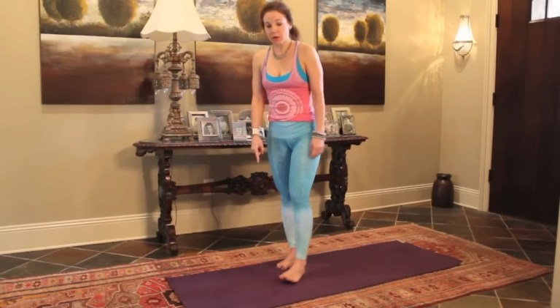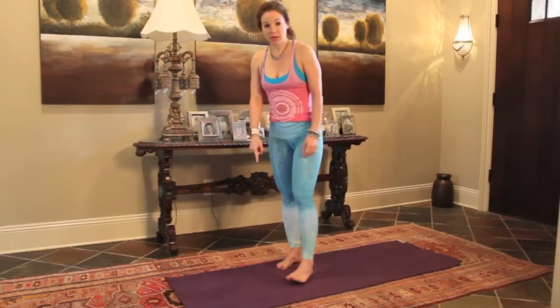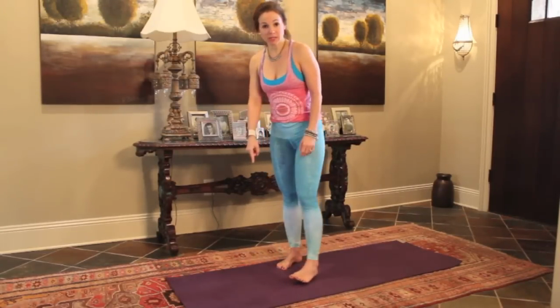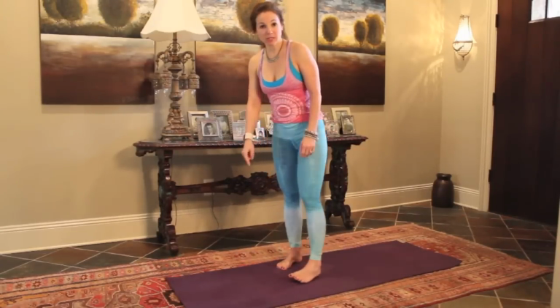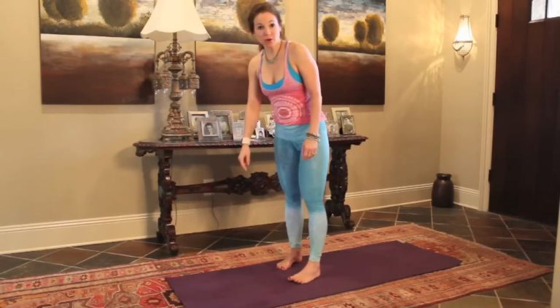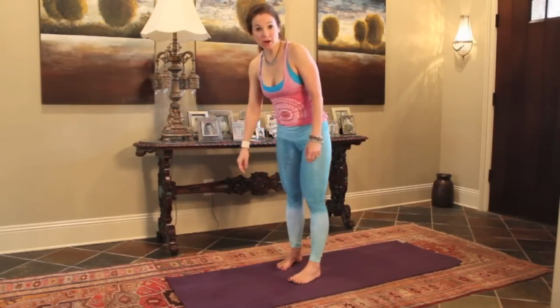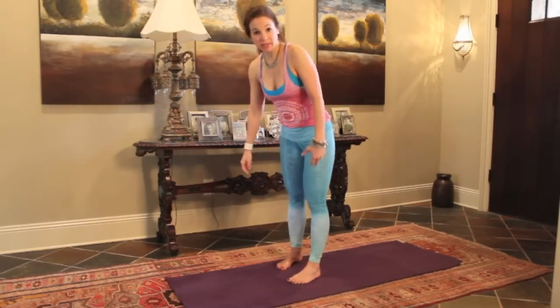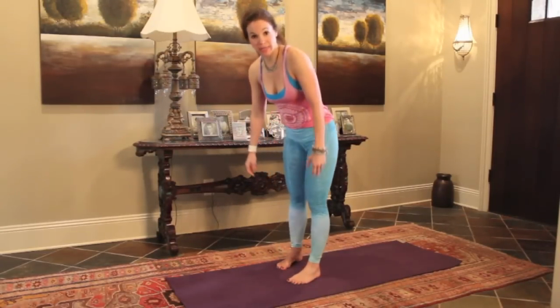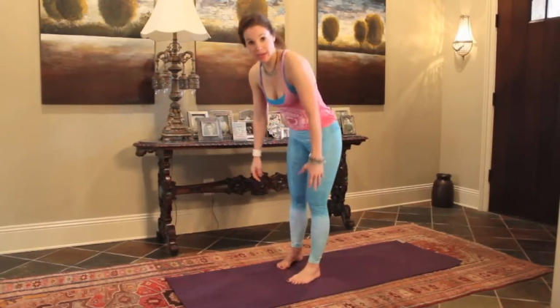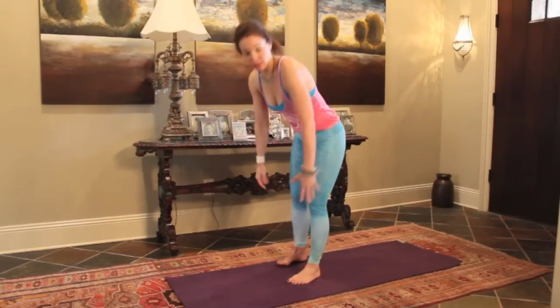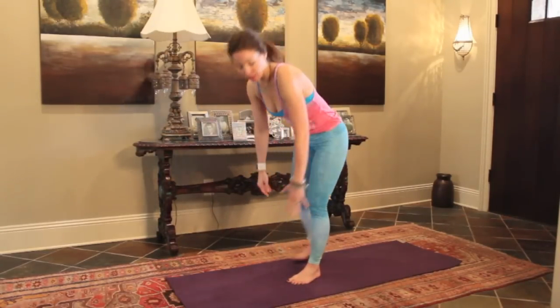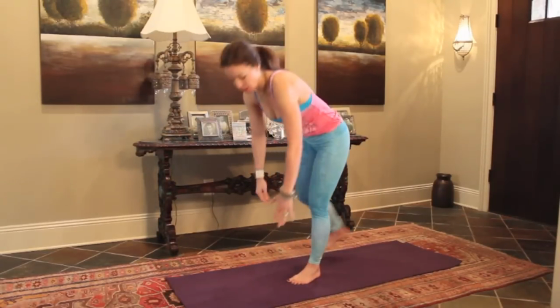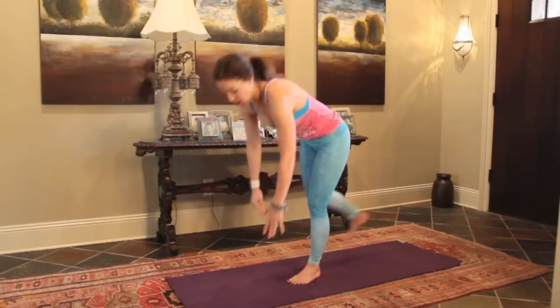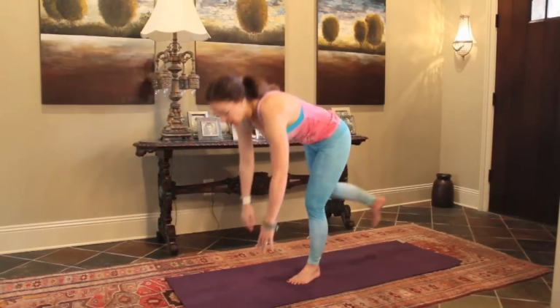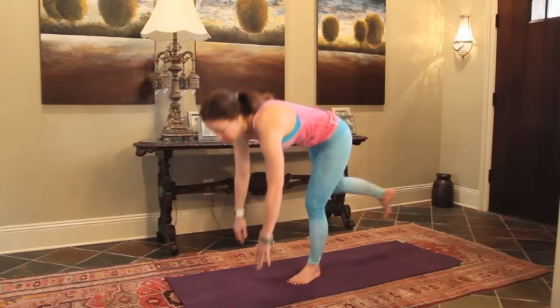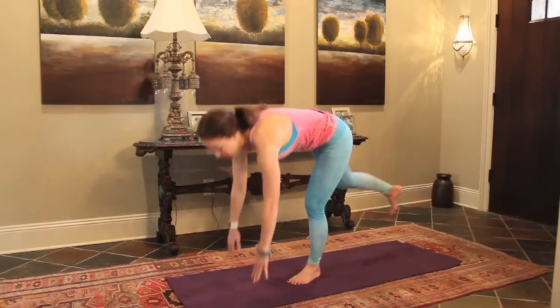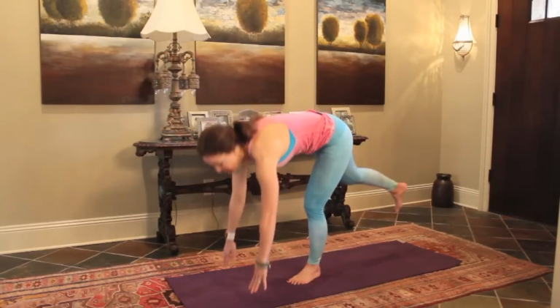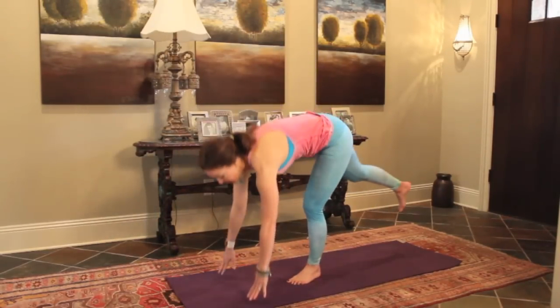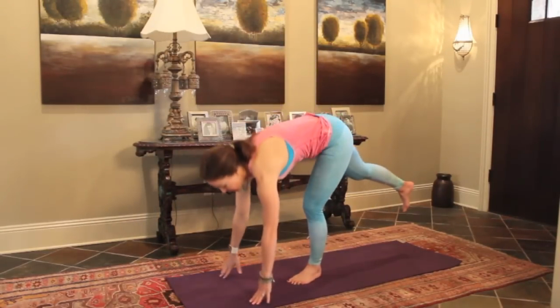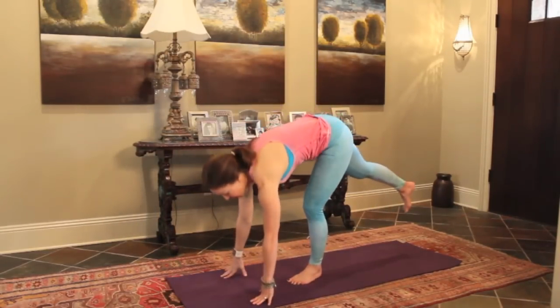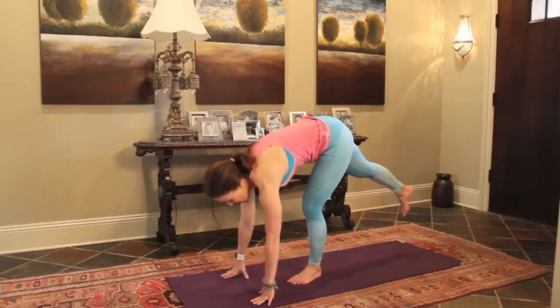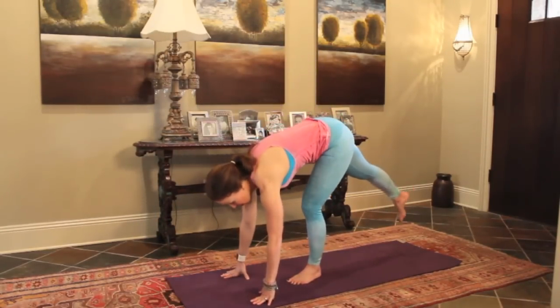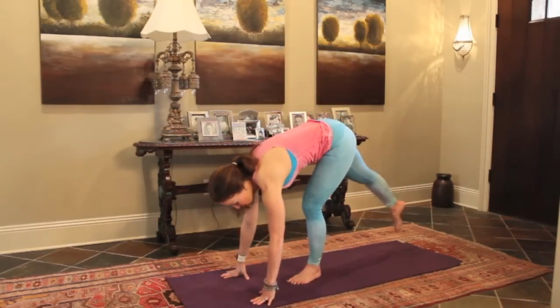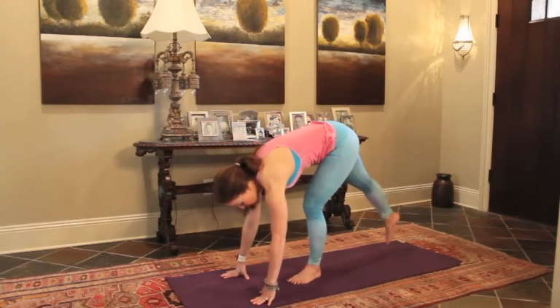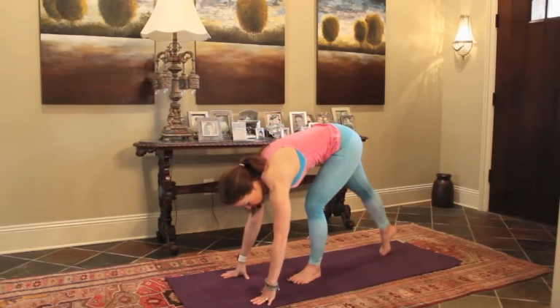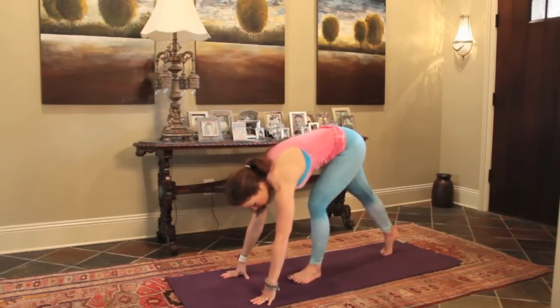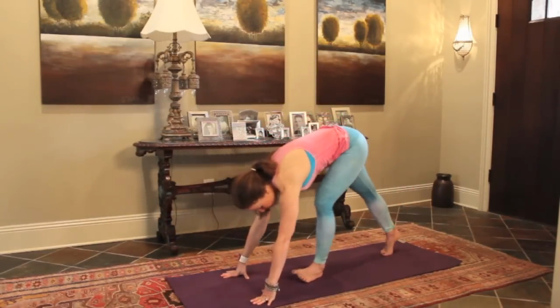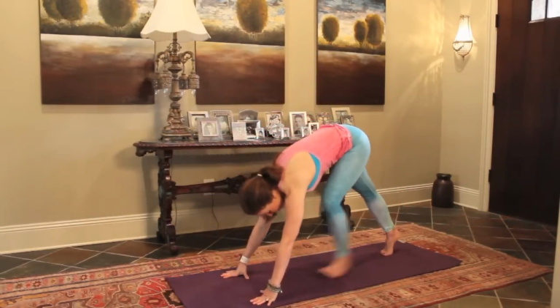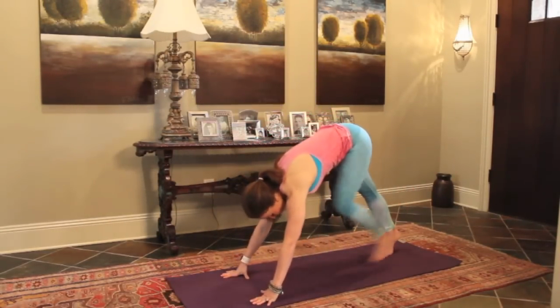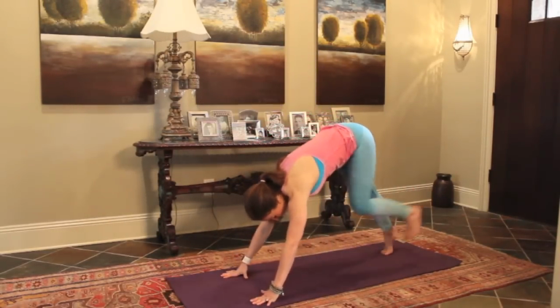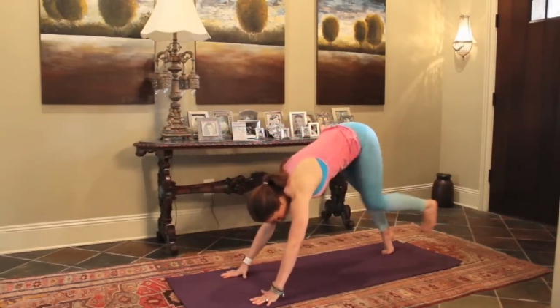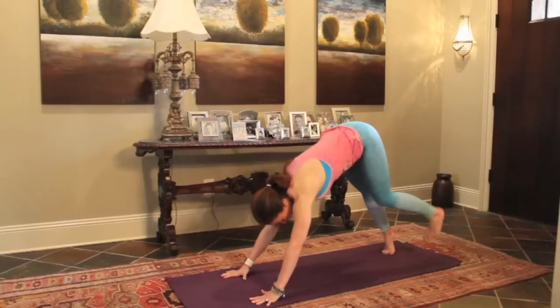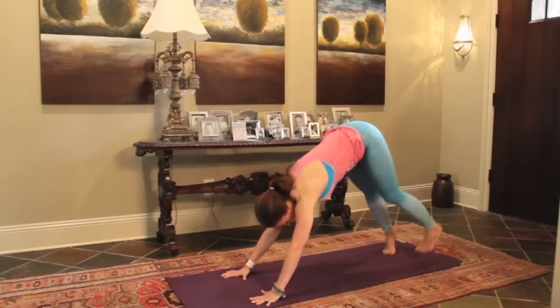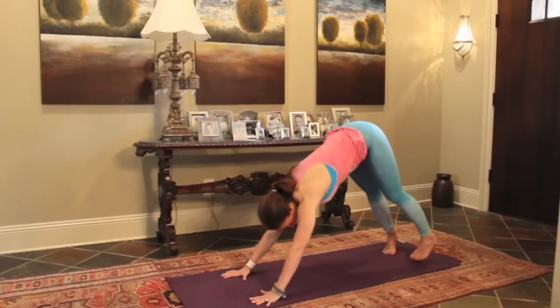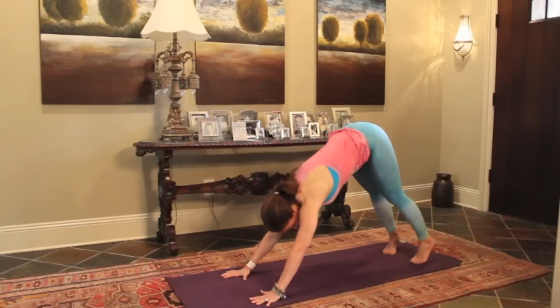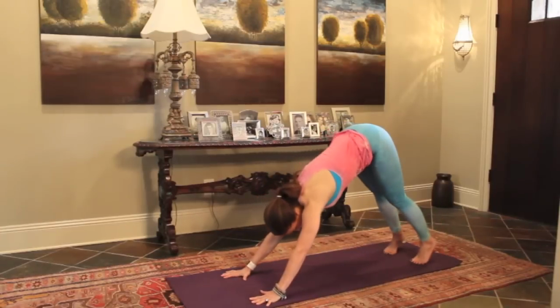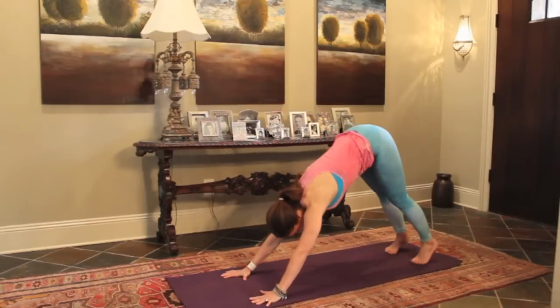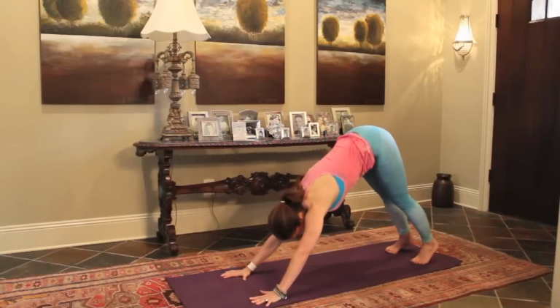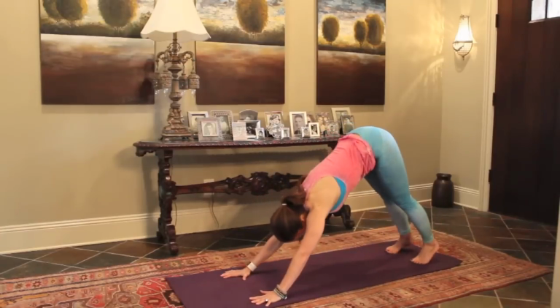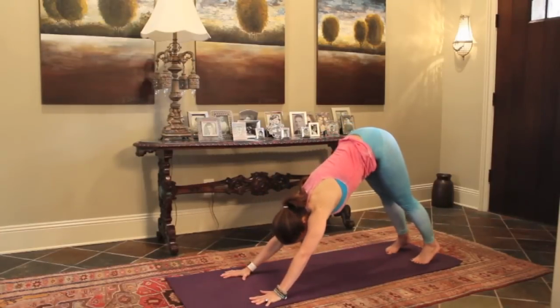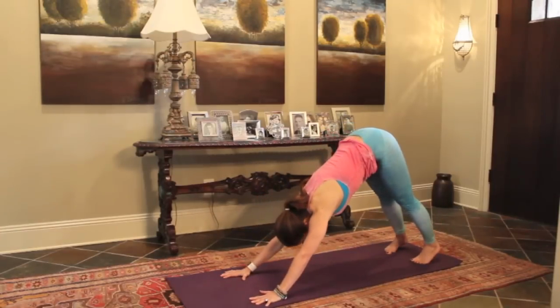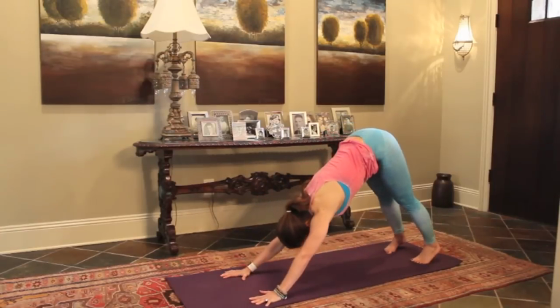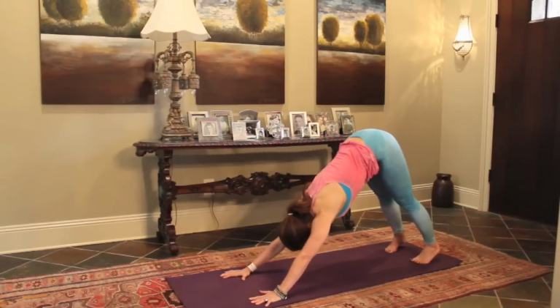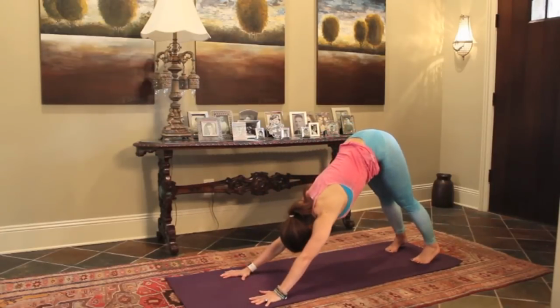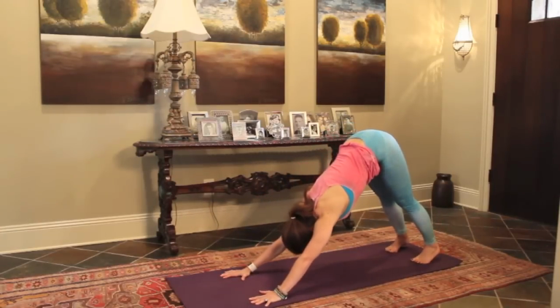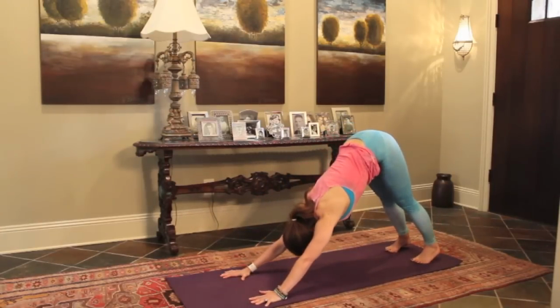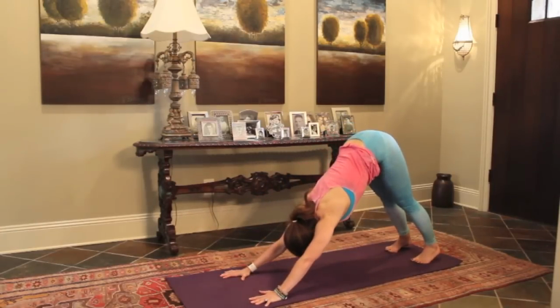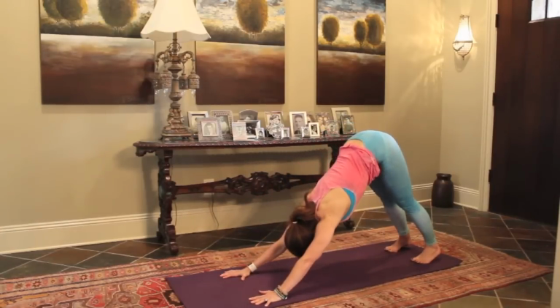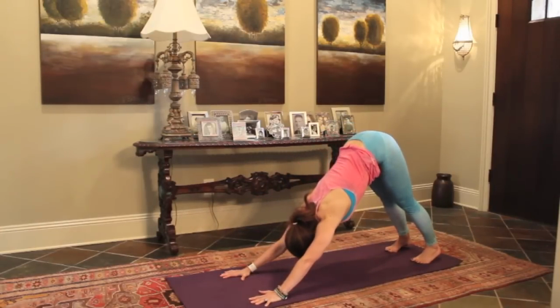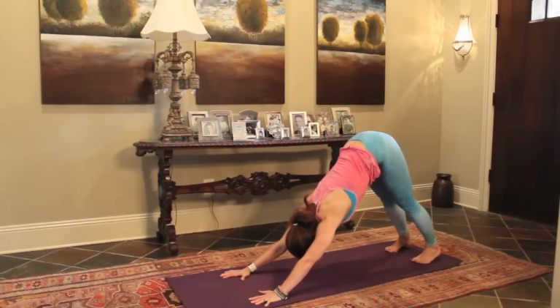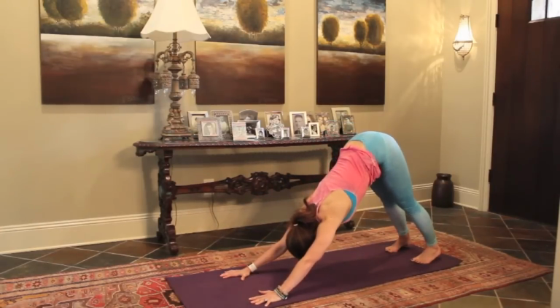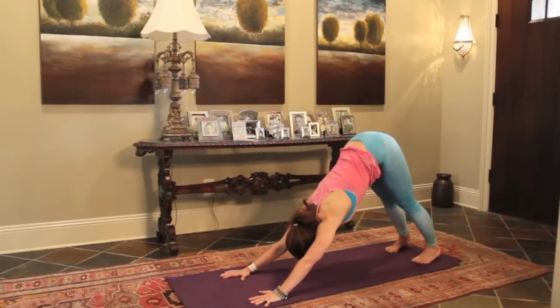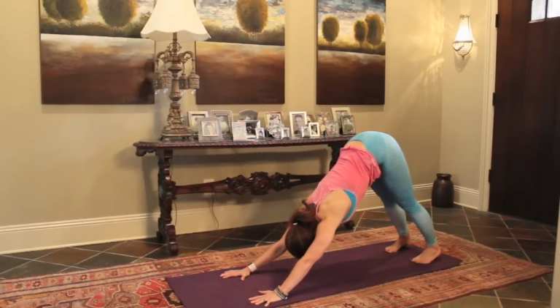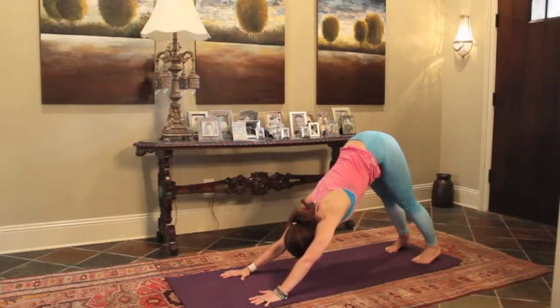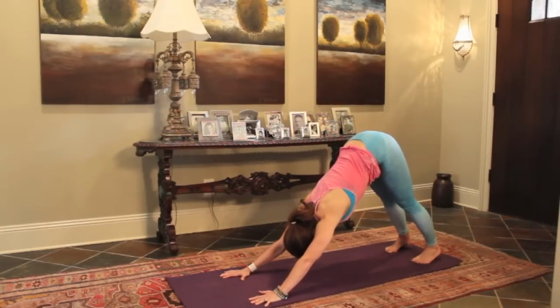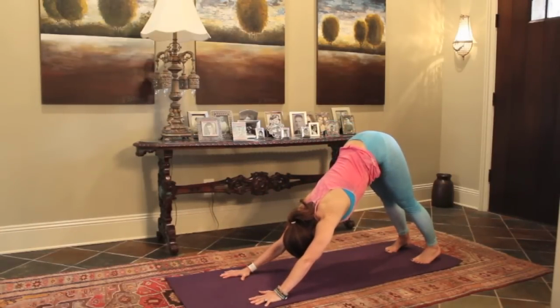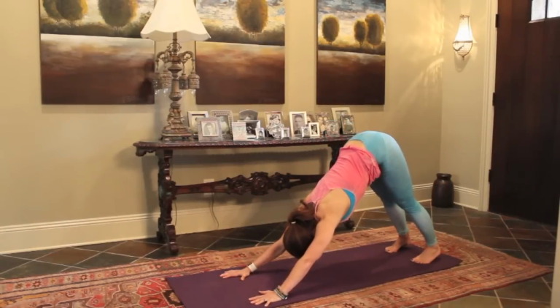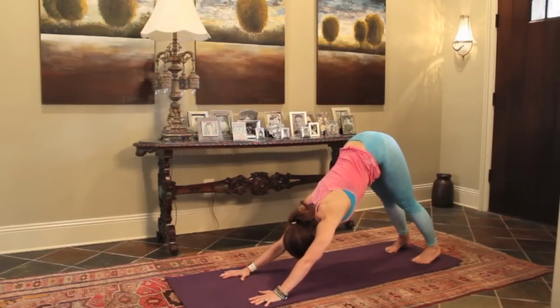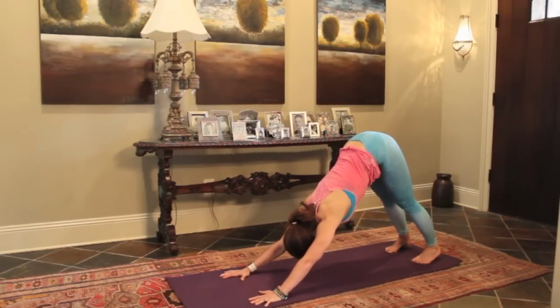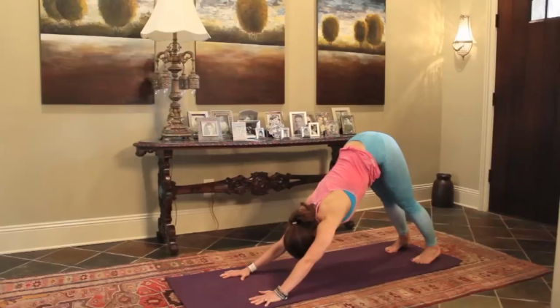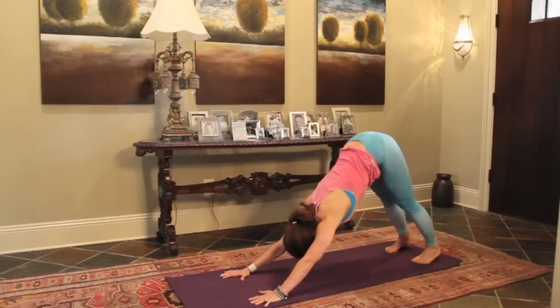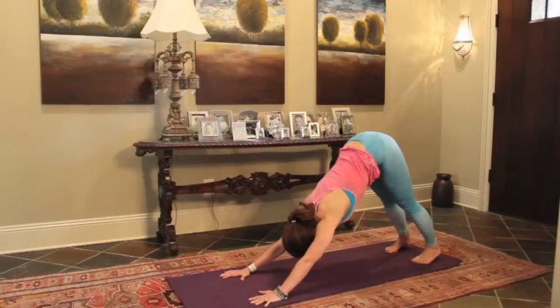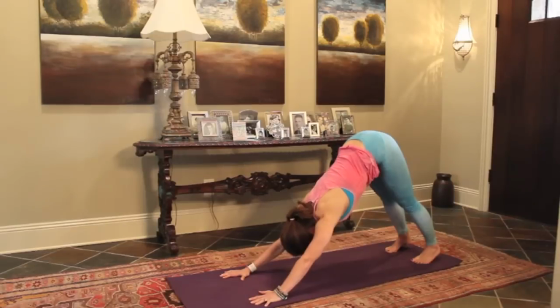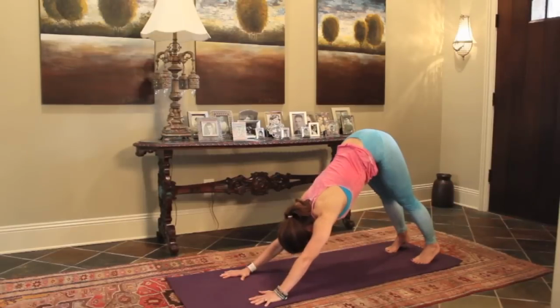We're going to start in down dog. Come on down to your mat. Feet are hip distance apart, hands are shoulder distance apart.